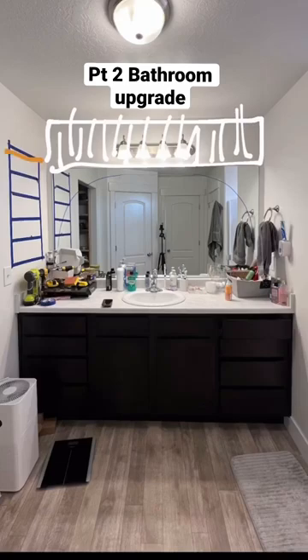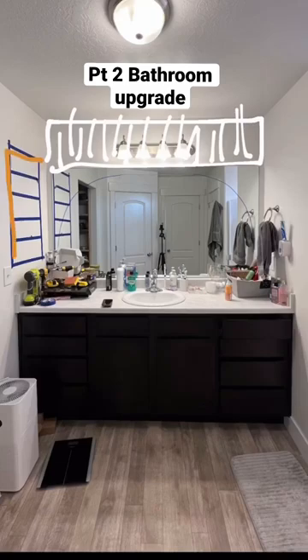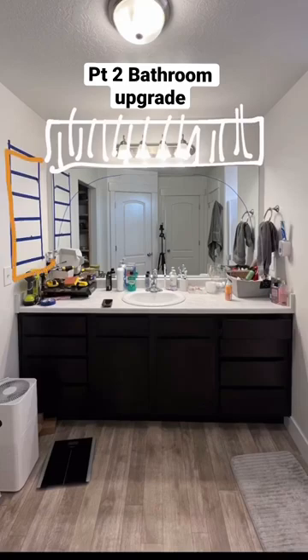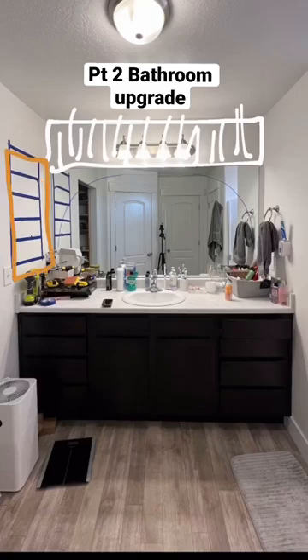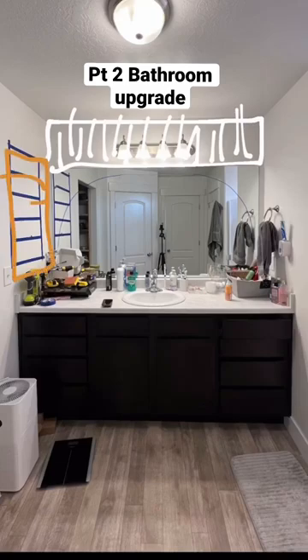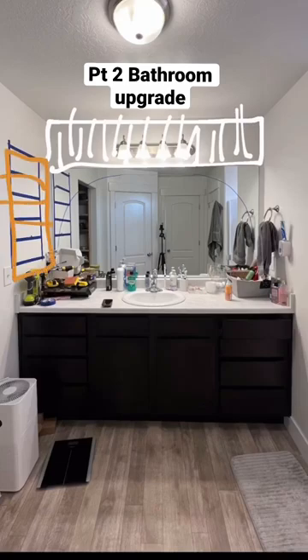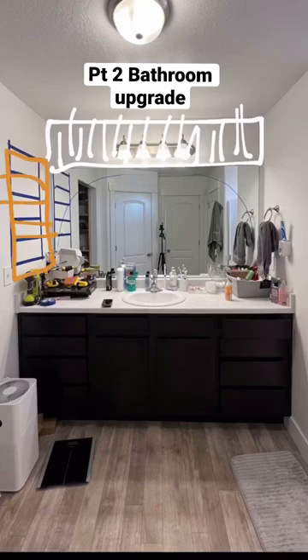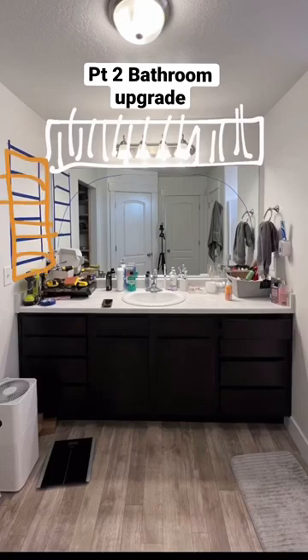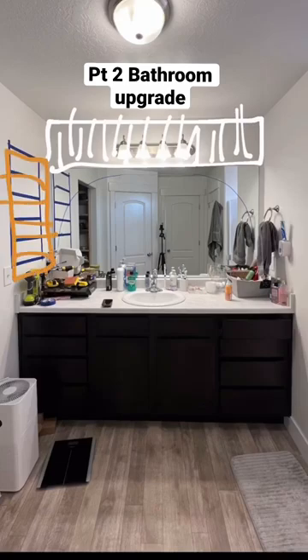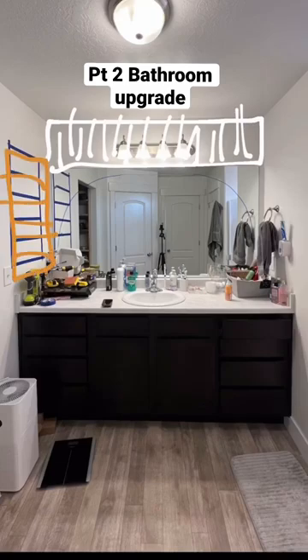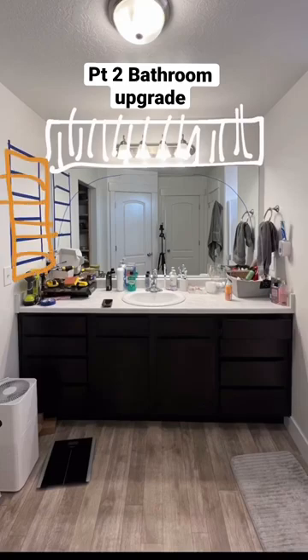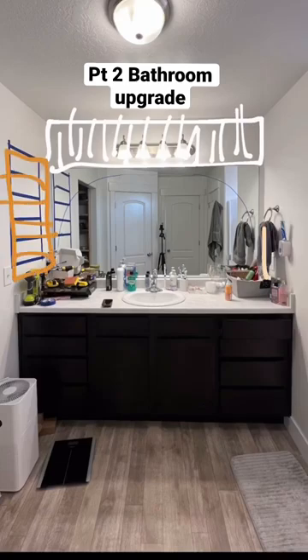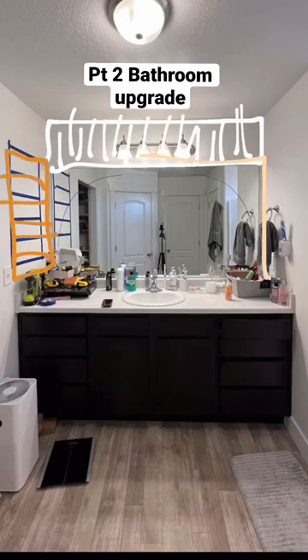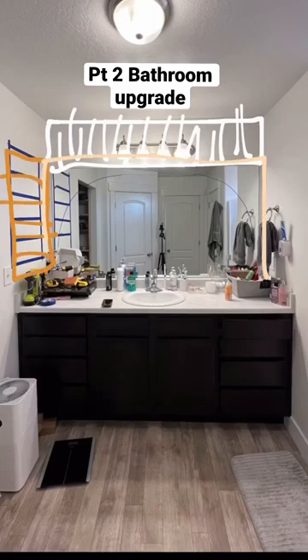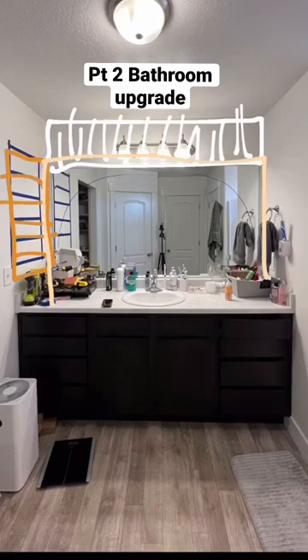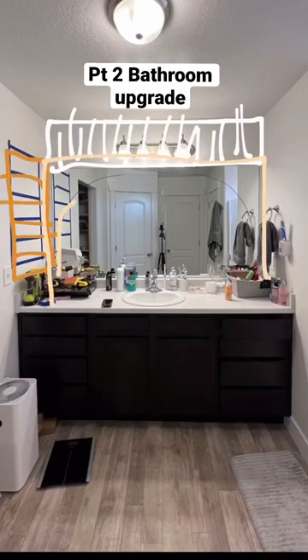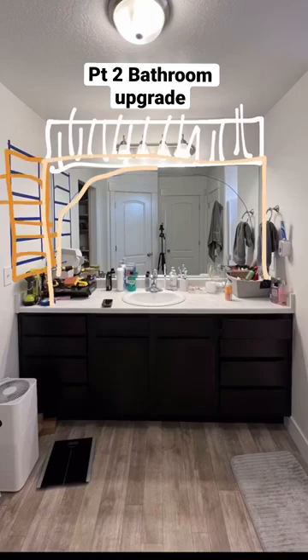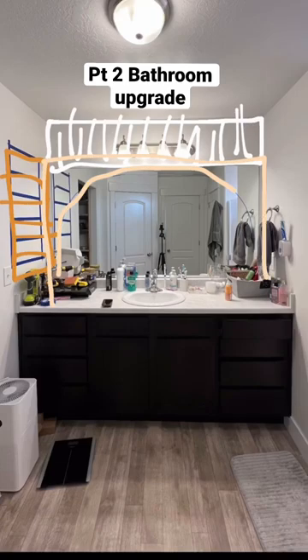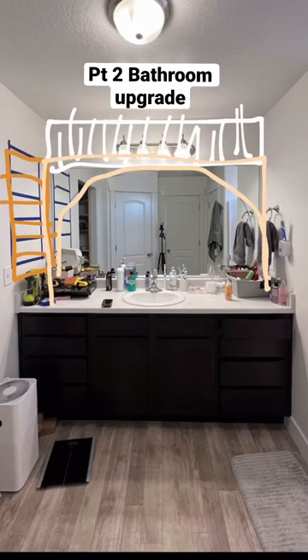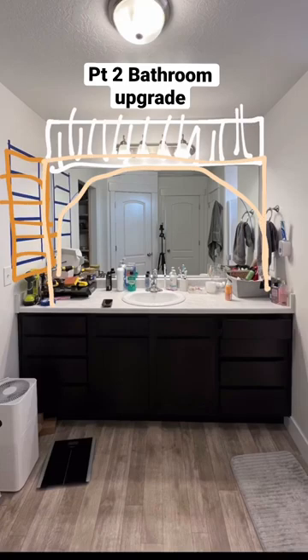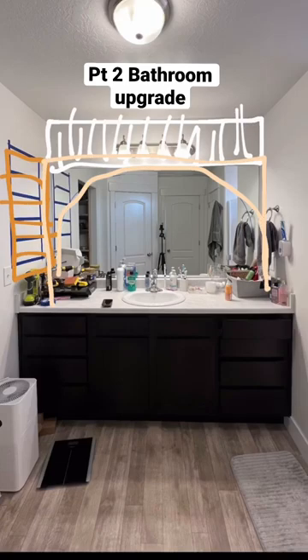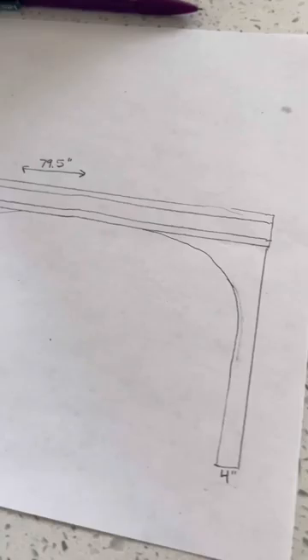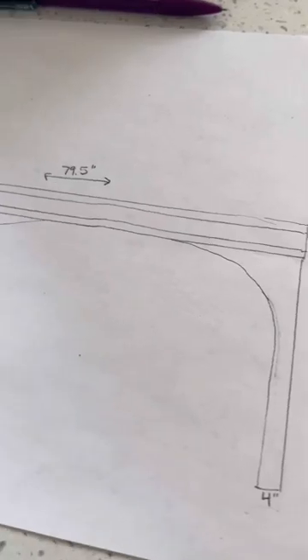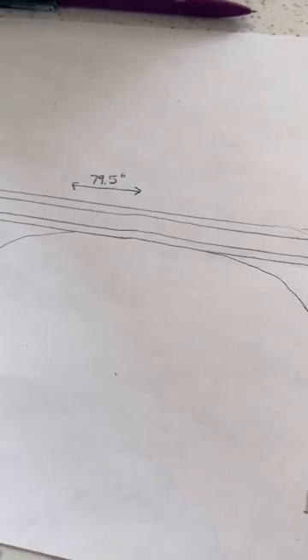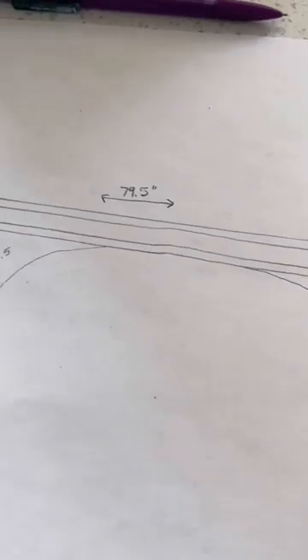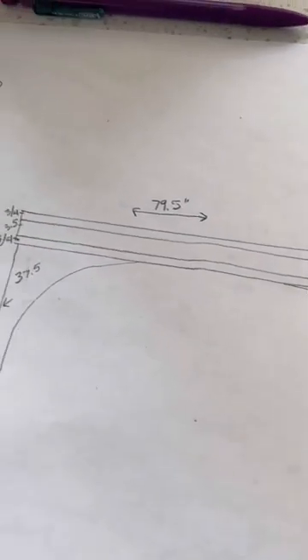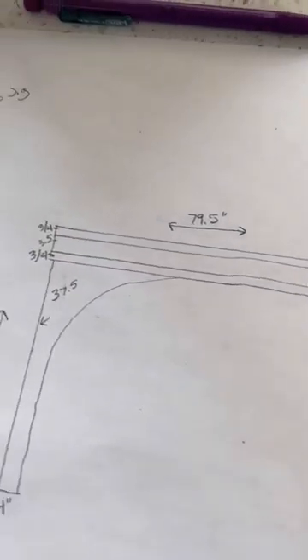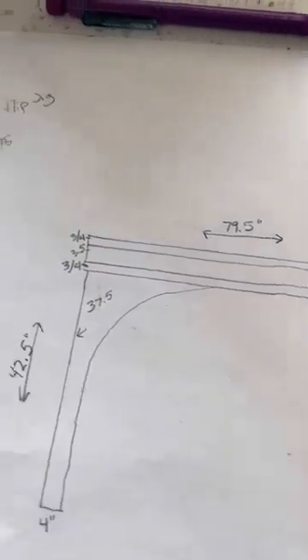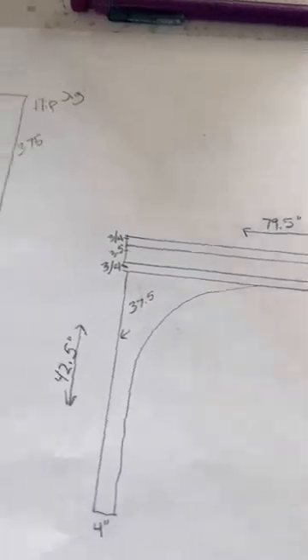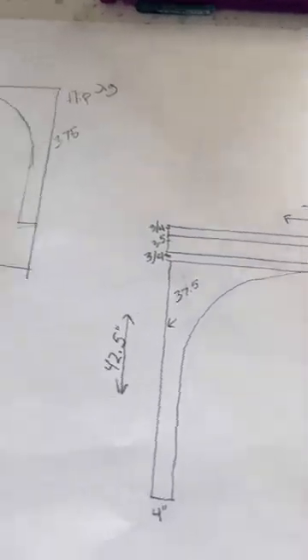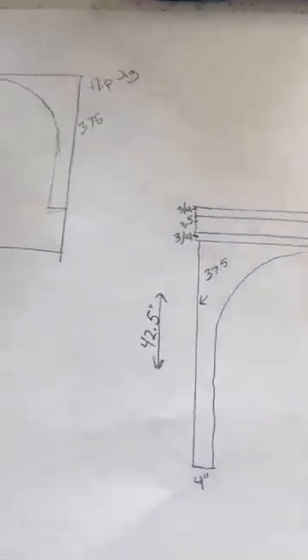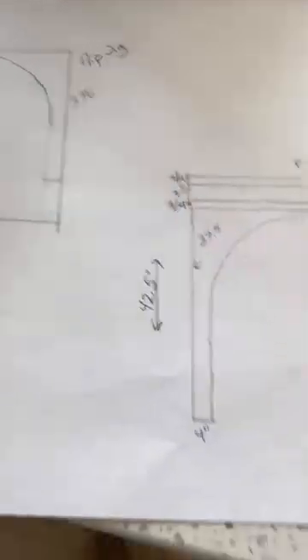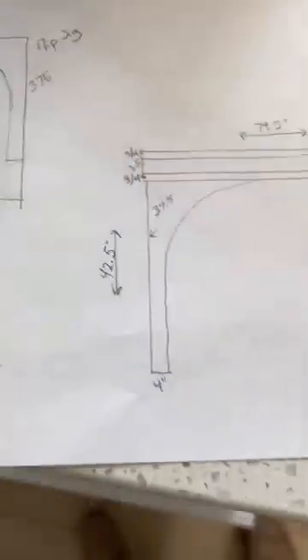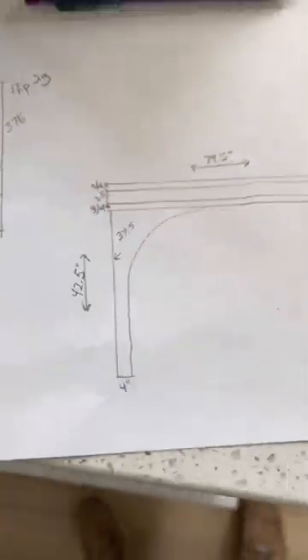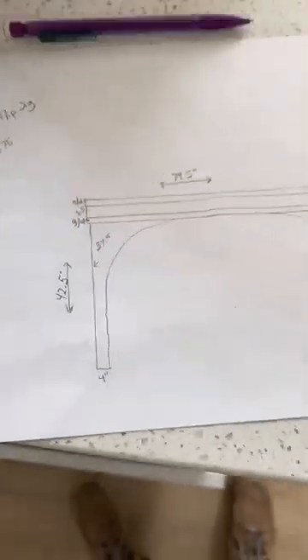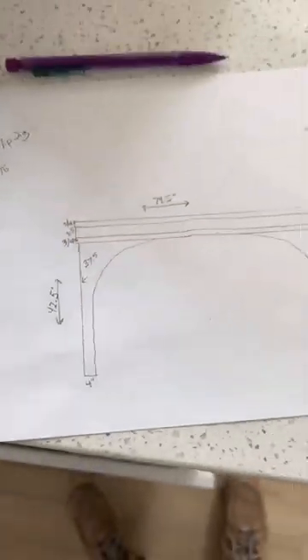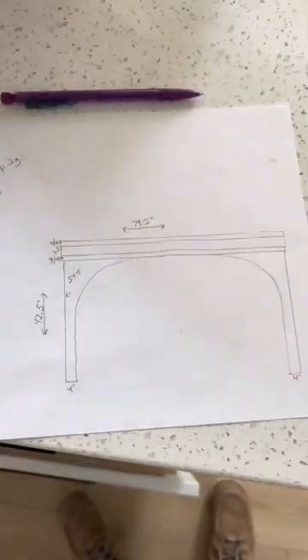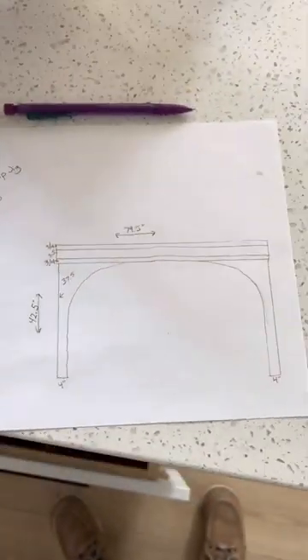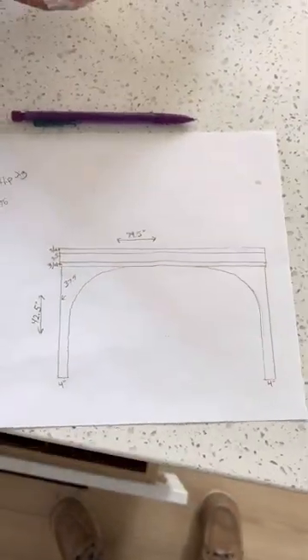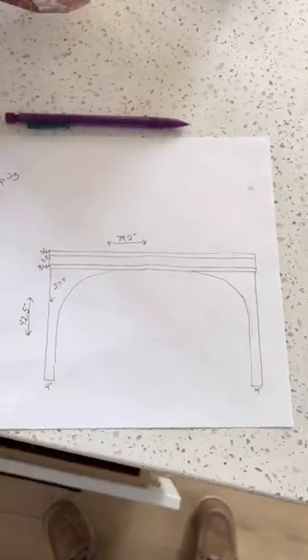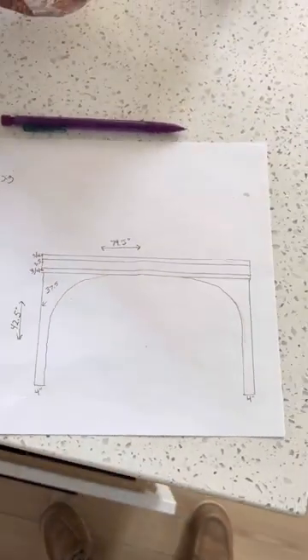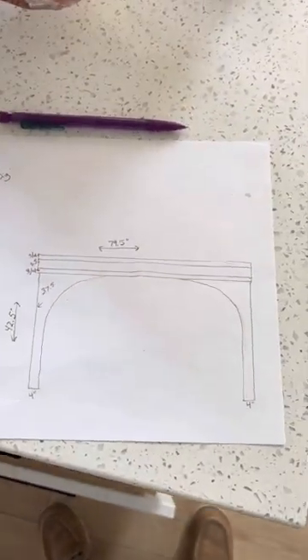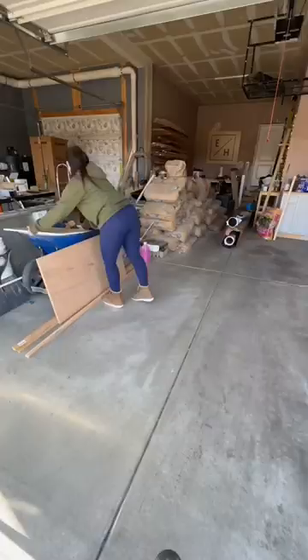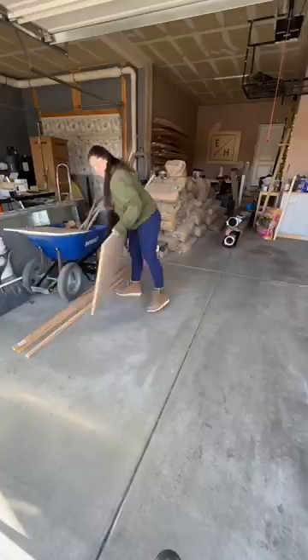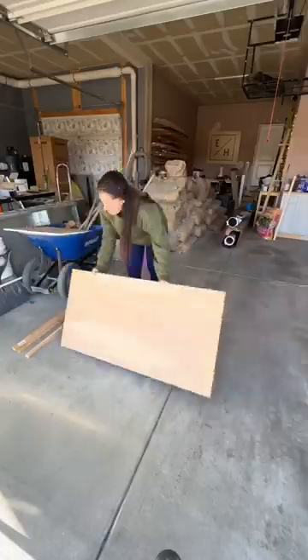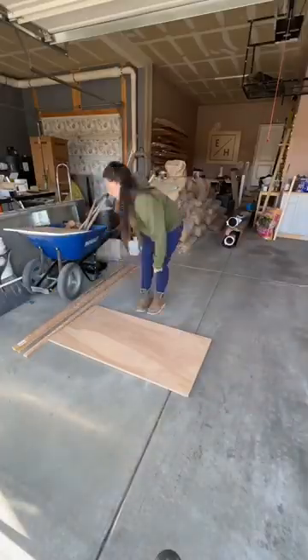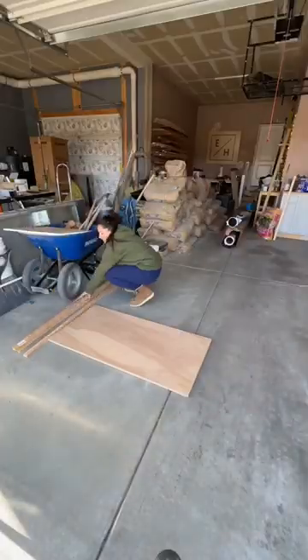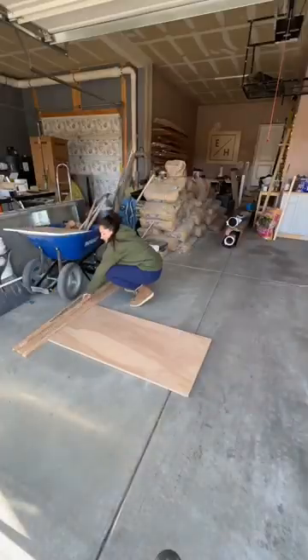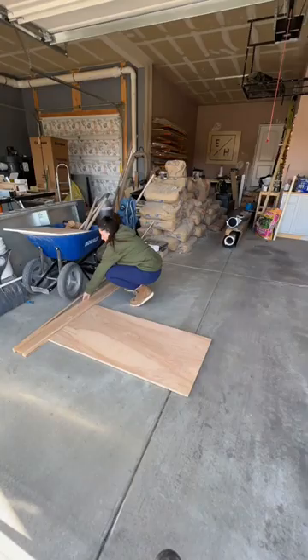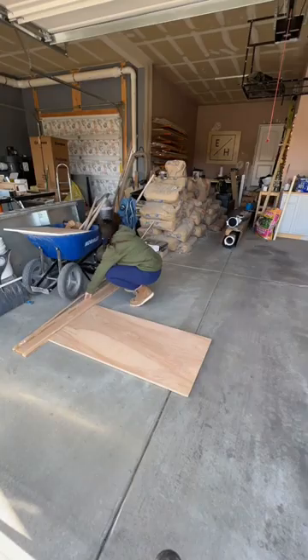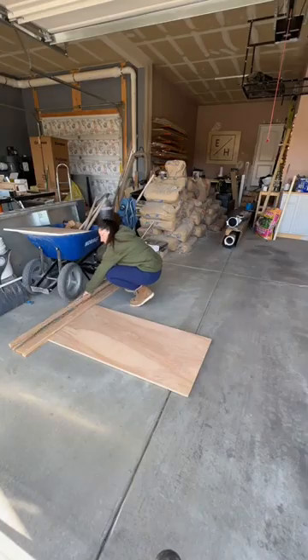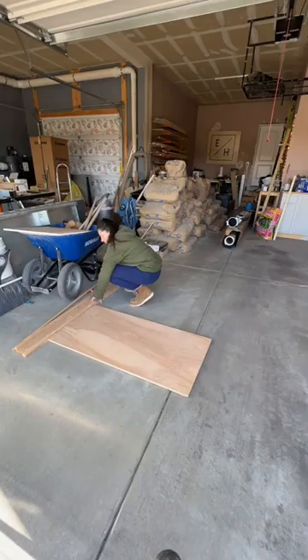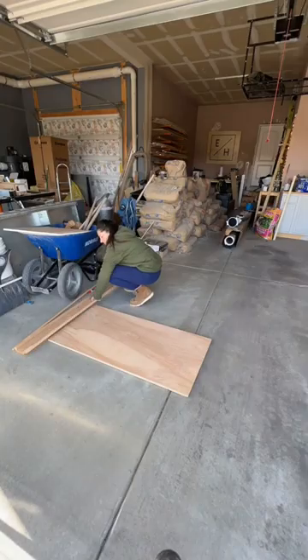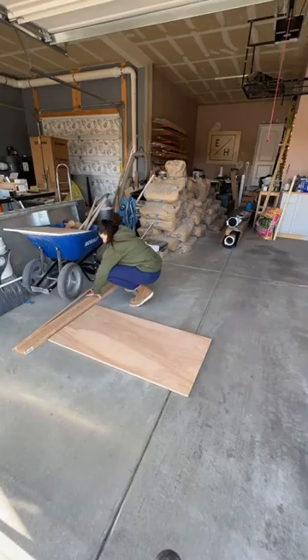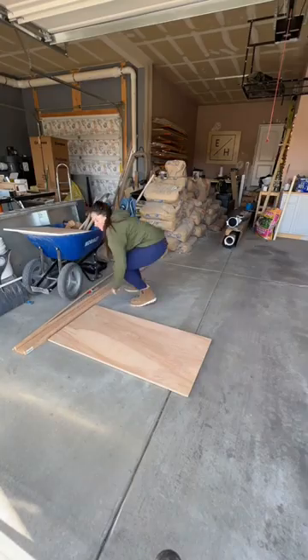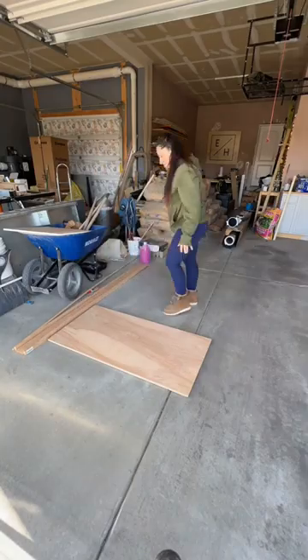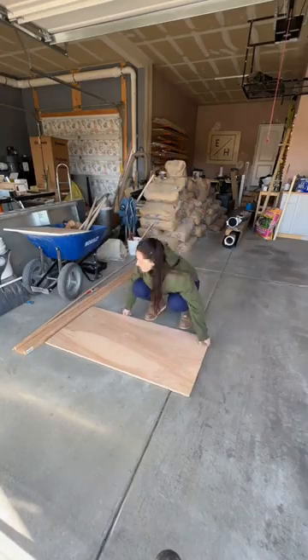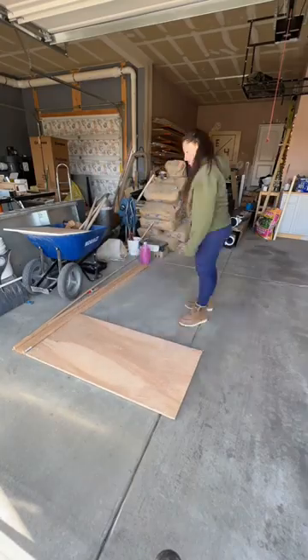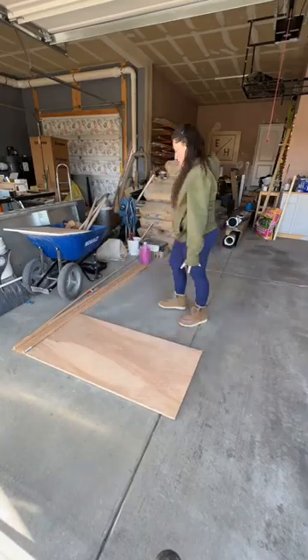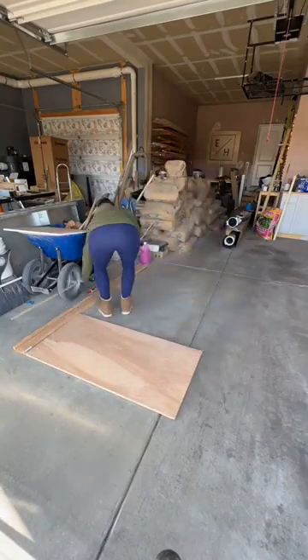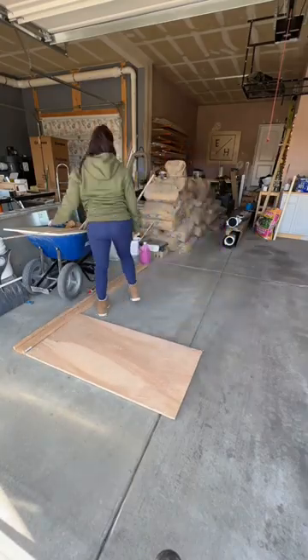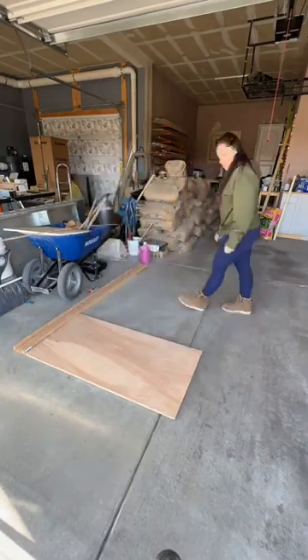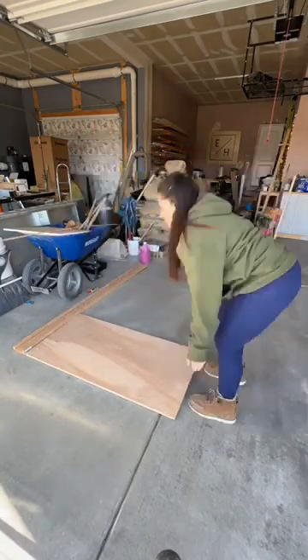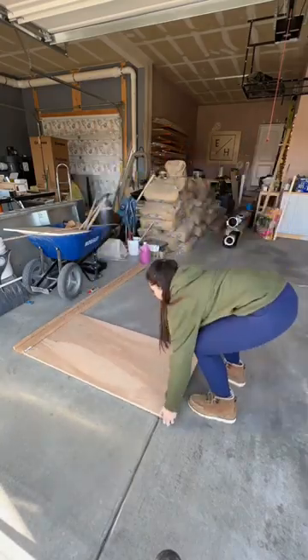This is part two of my builder grade bathroom upgrade. I finished the tile last week and now I'm moving on to this arched mirror frame.